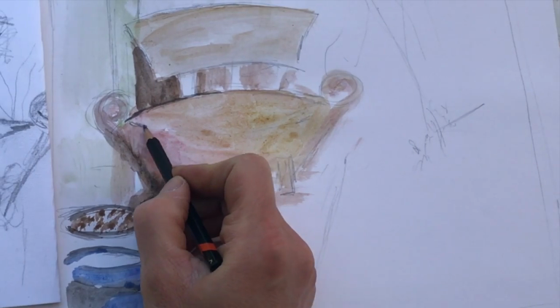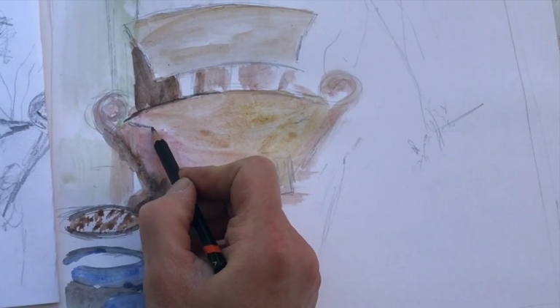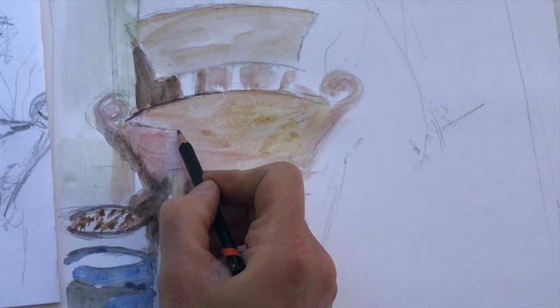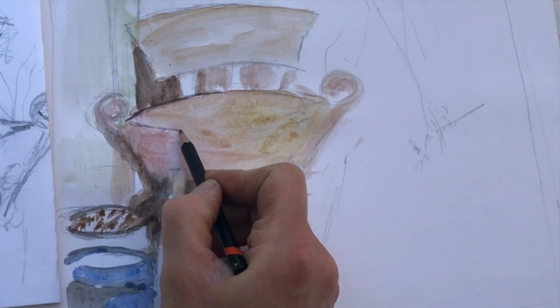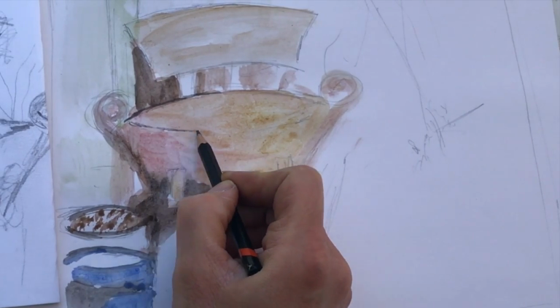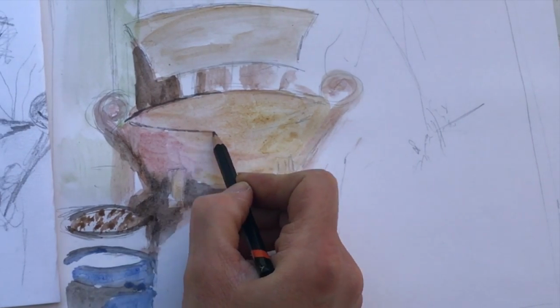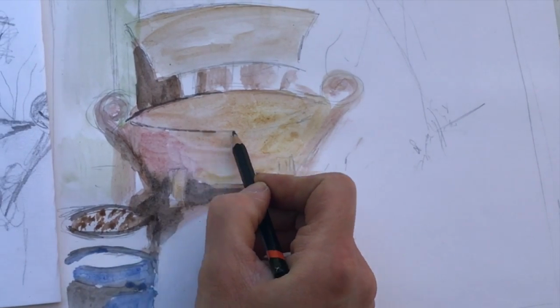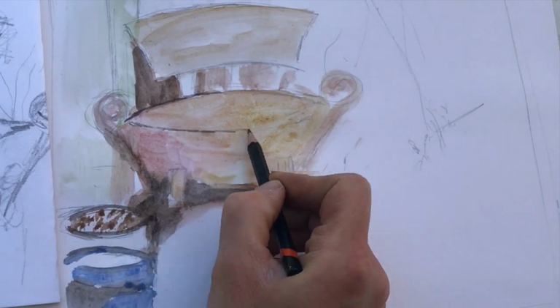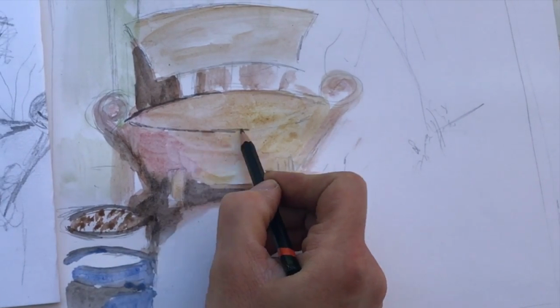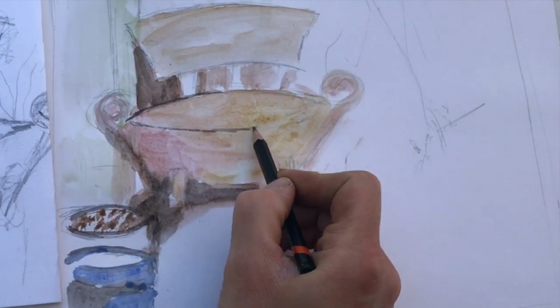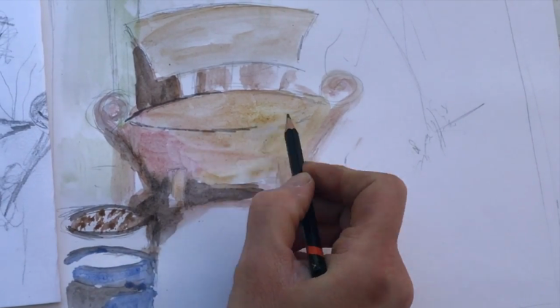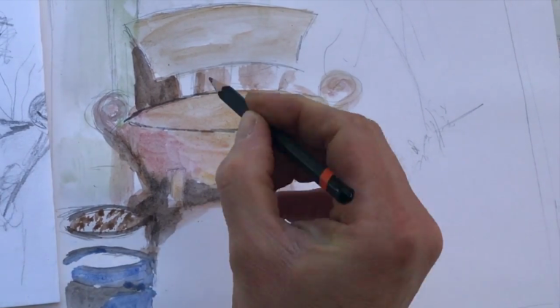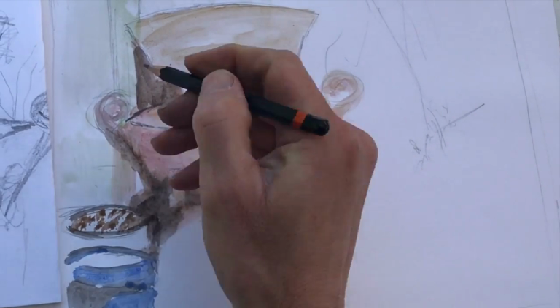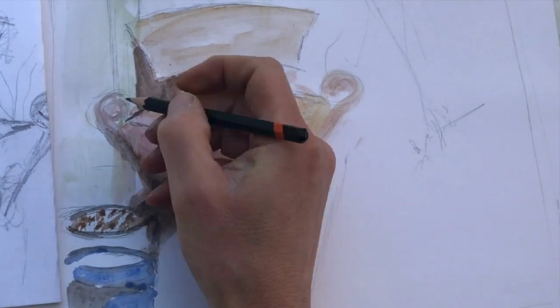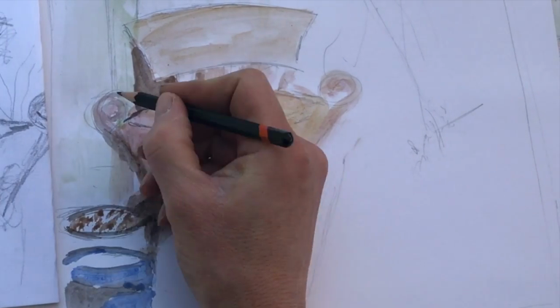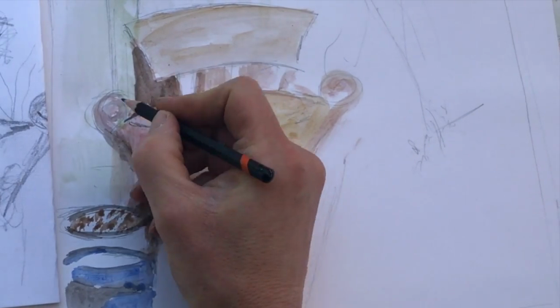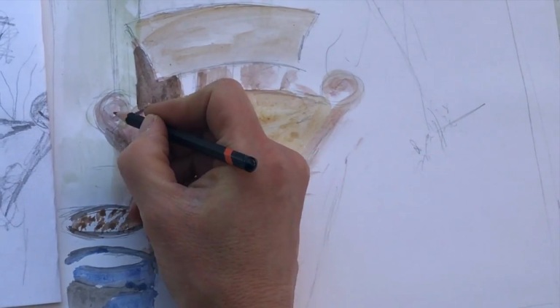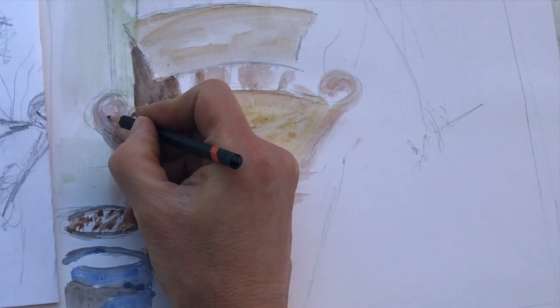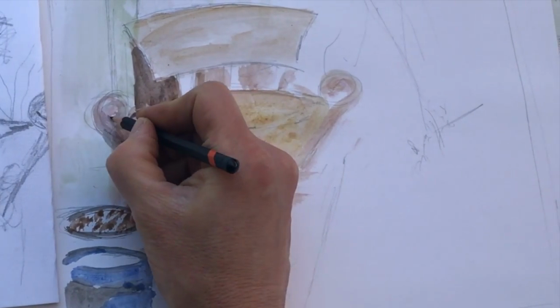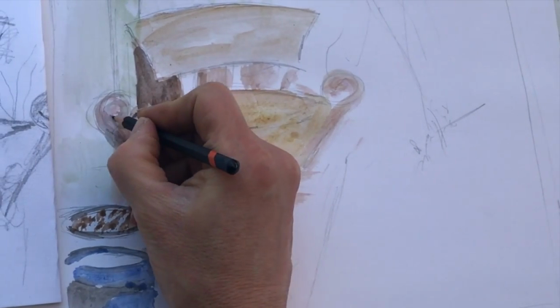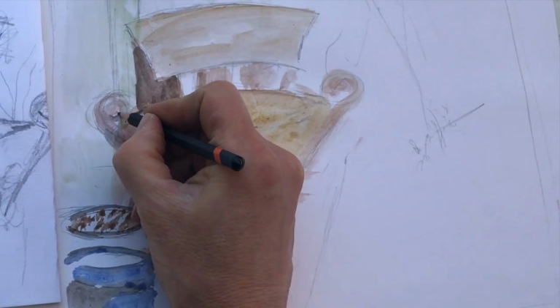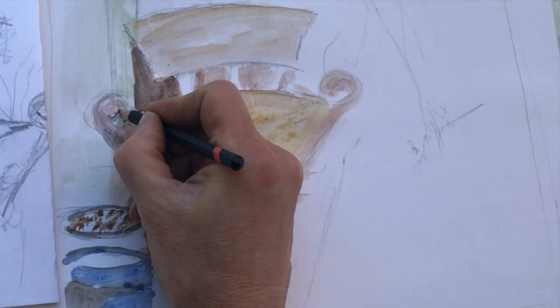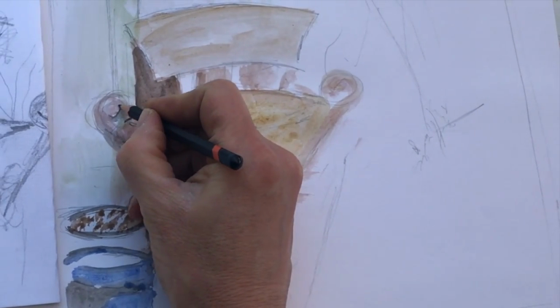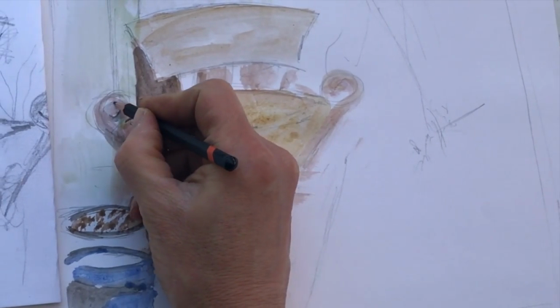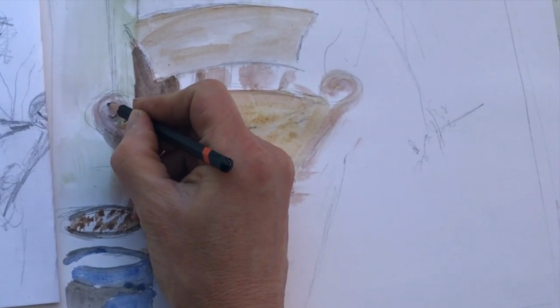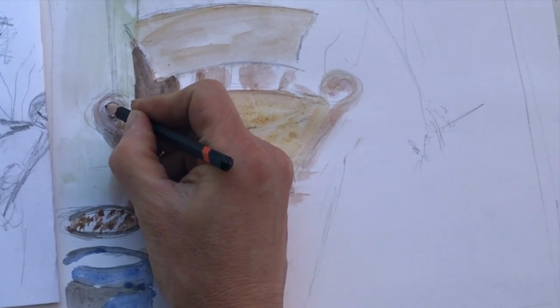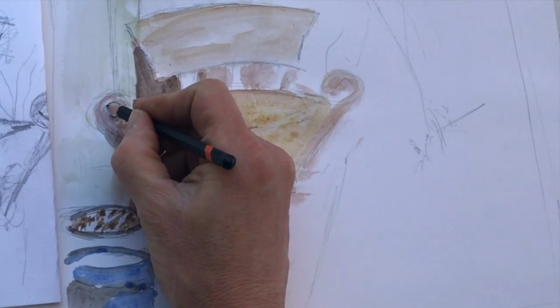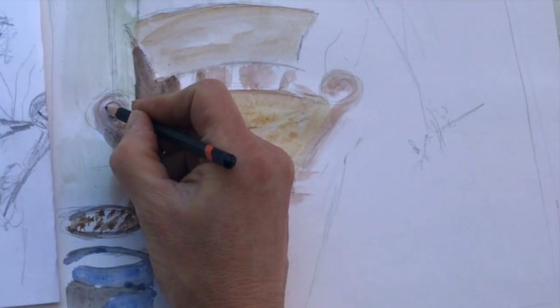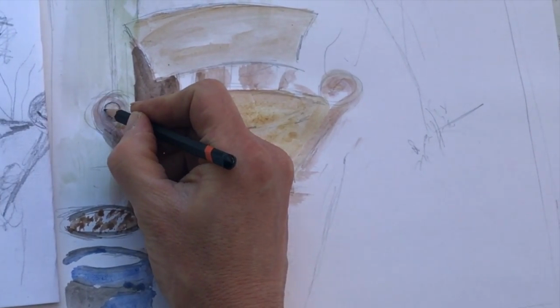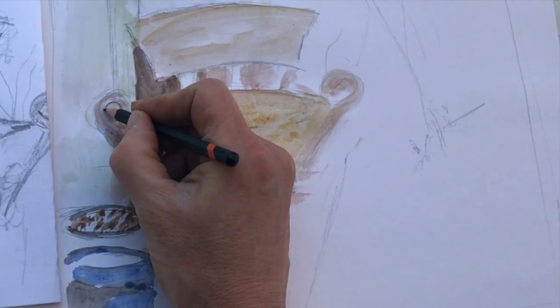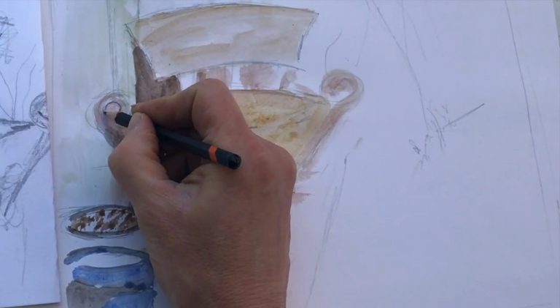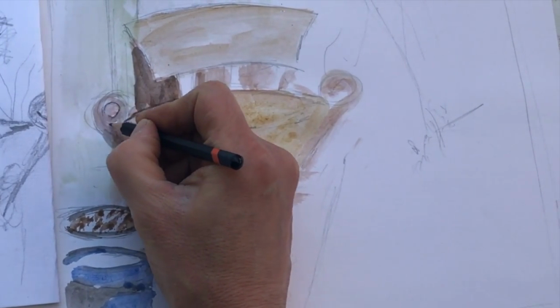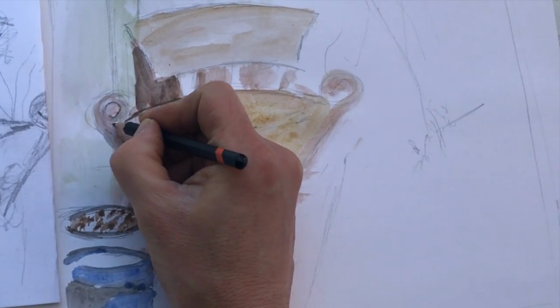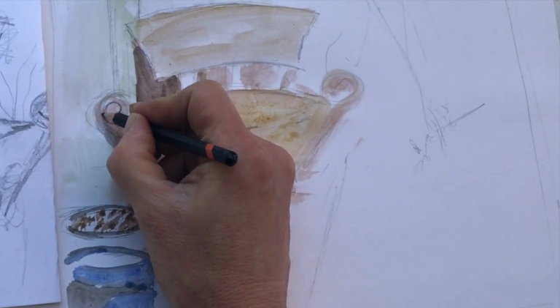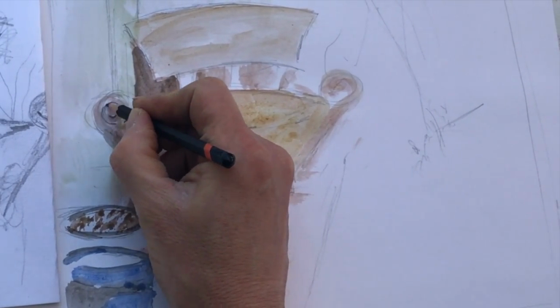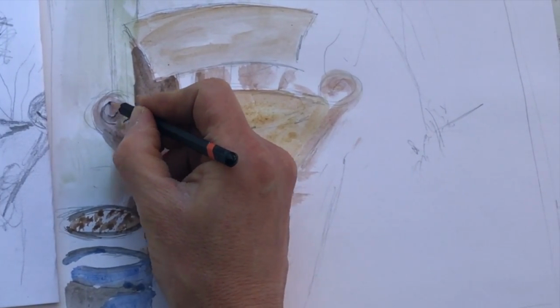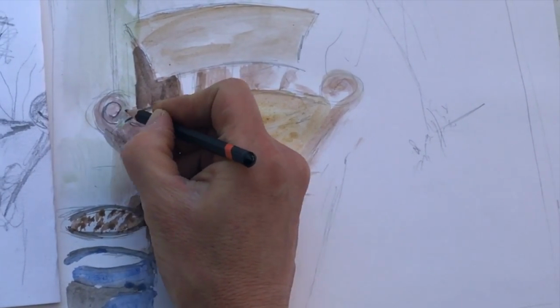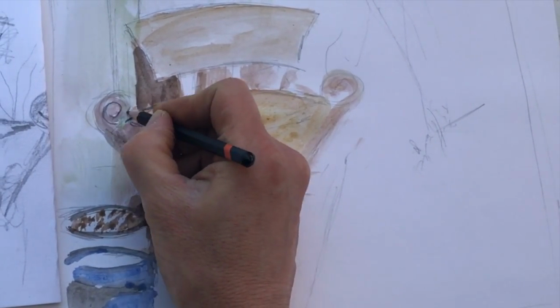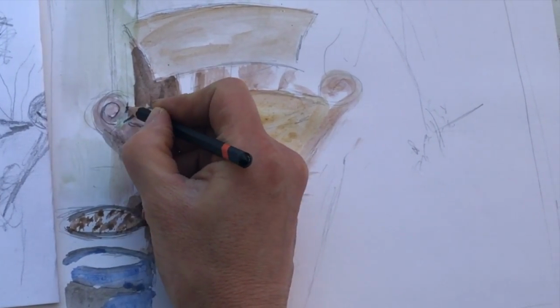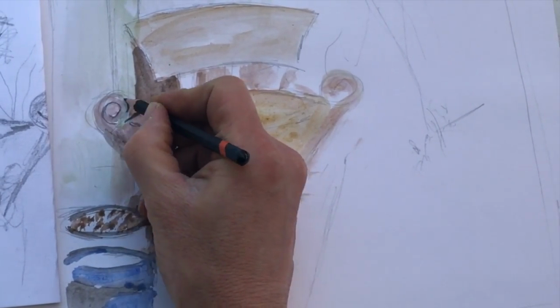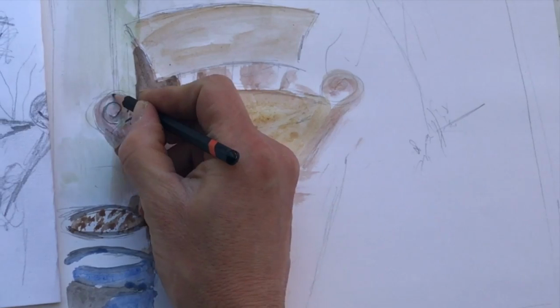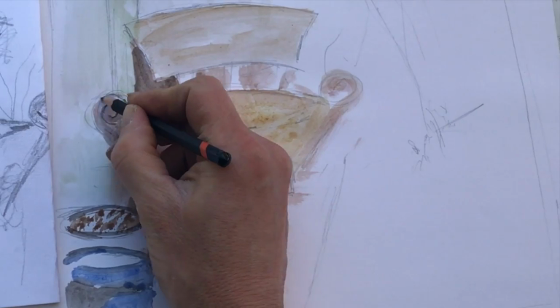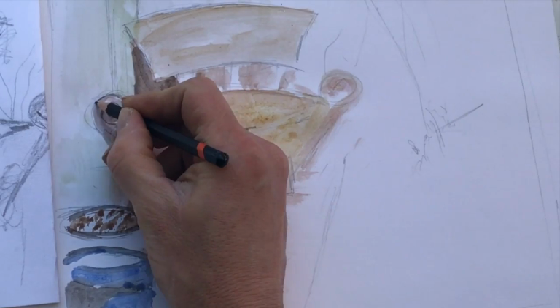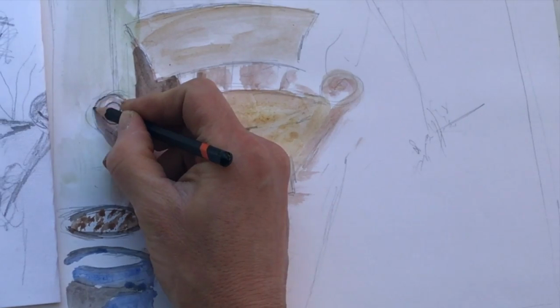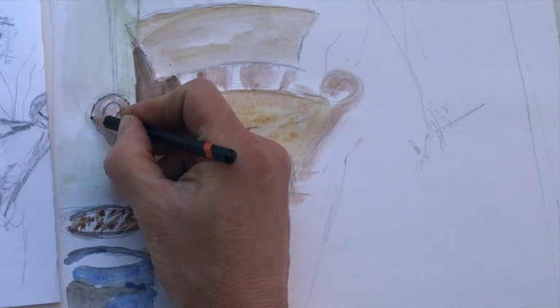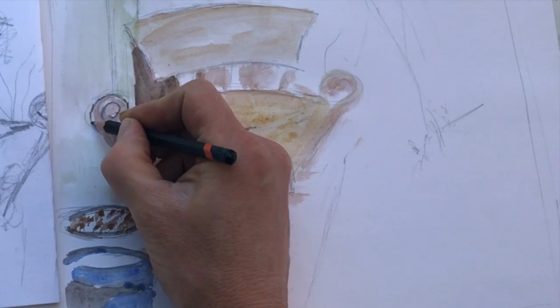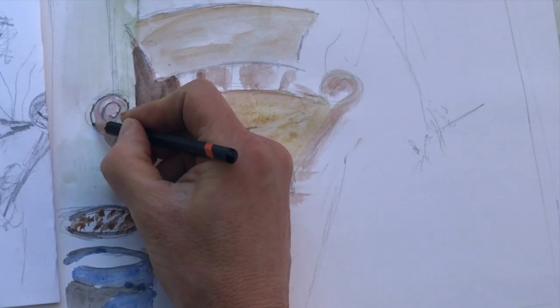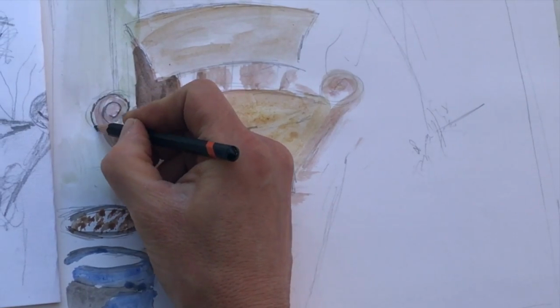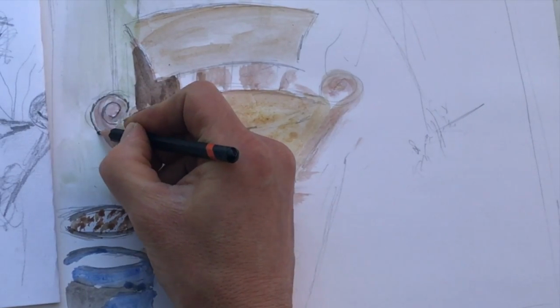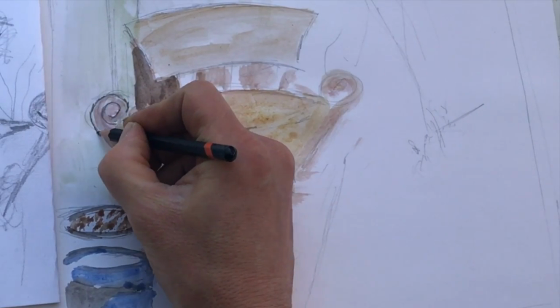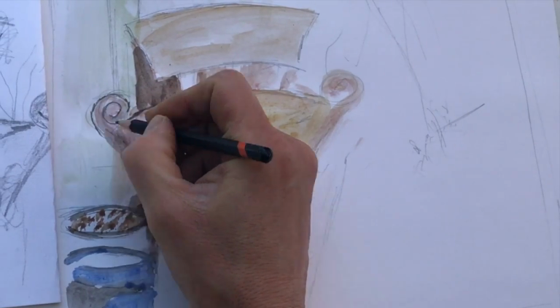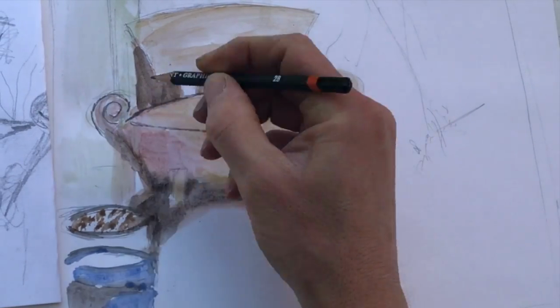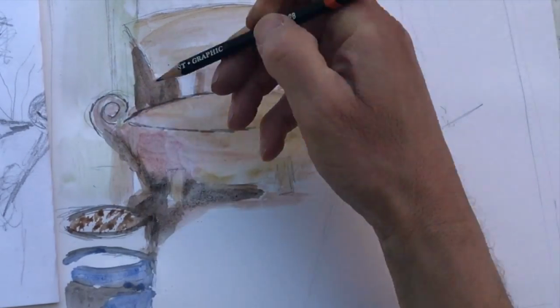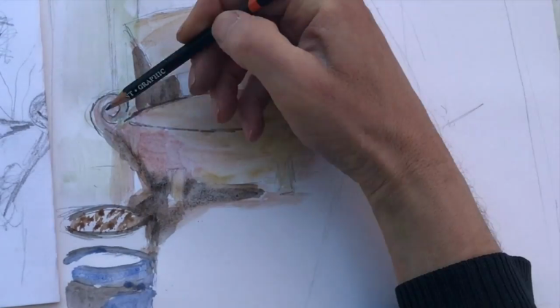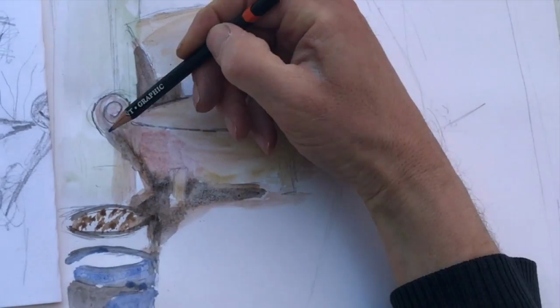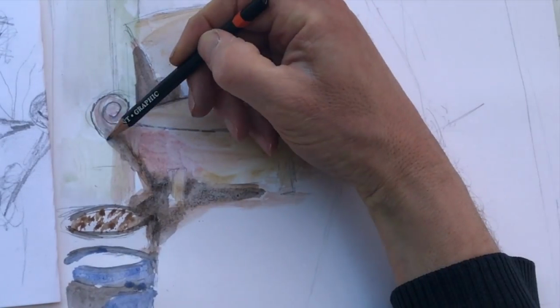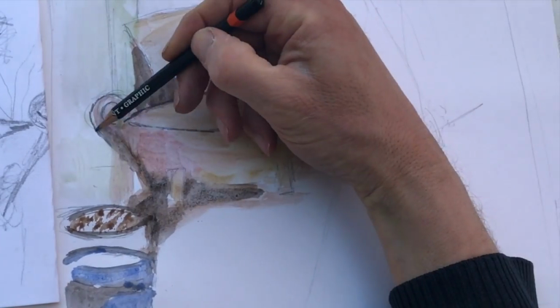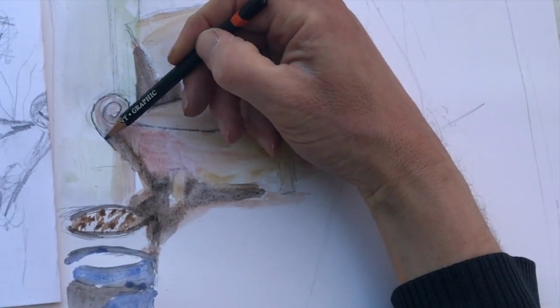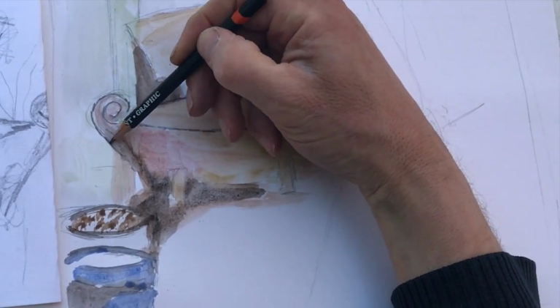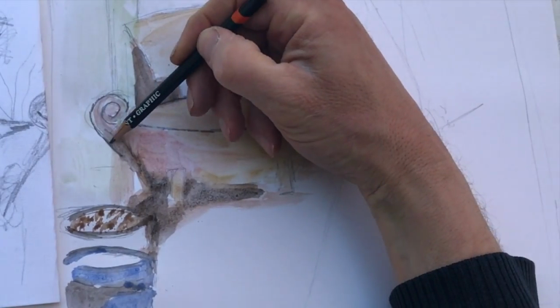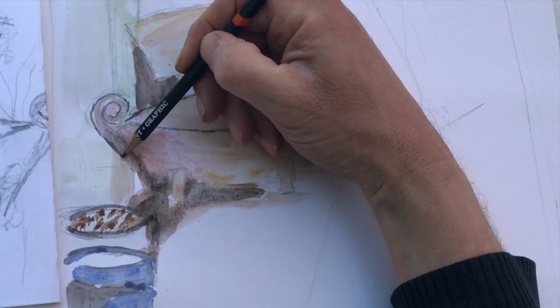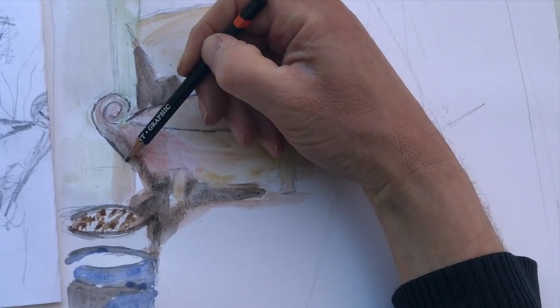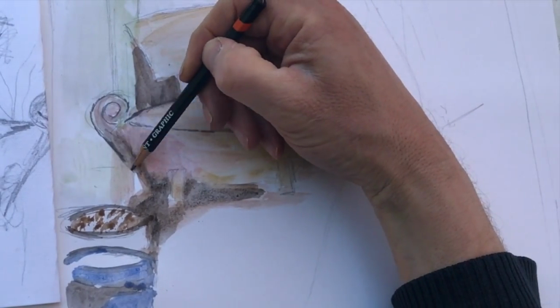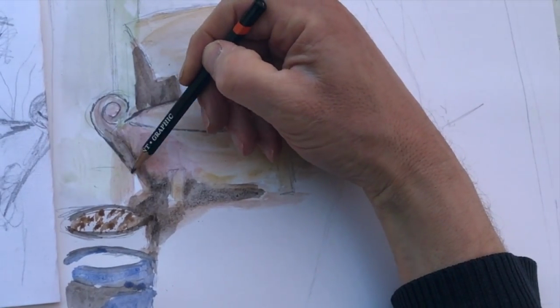As this is my first rough painting, I am using pencil to work back into it, to retrieve details that have been lost.